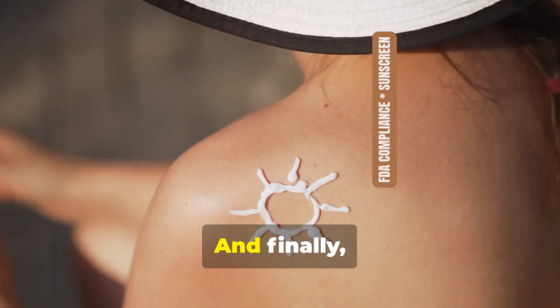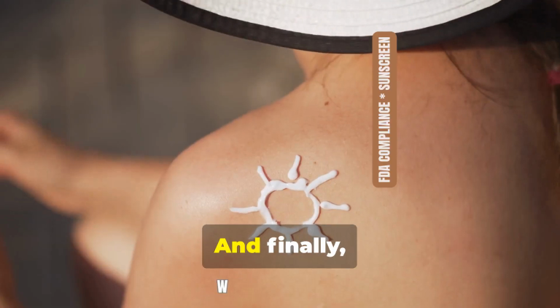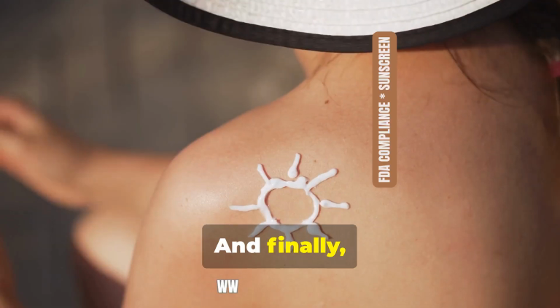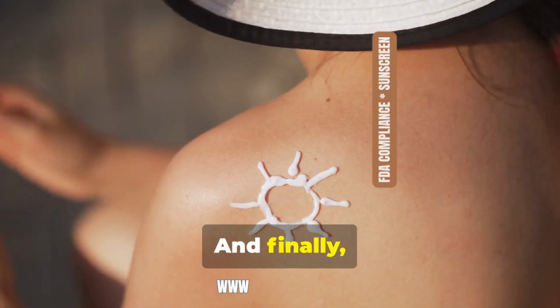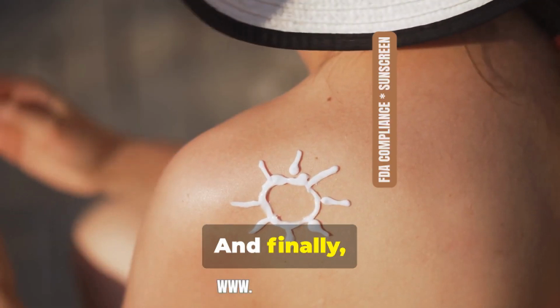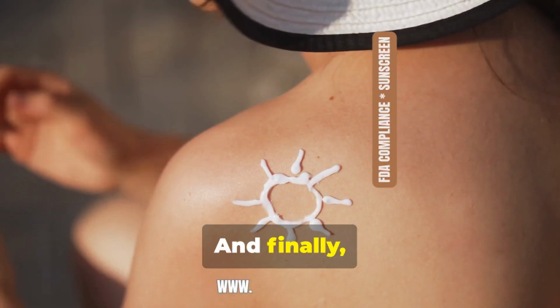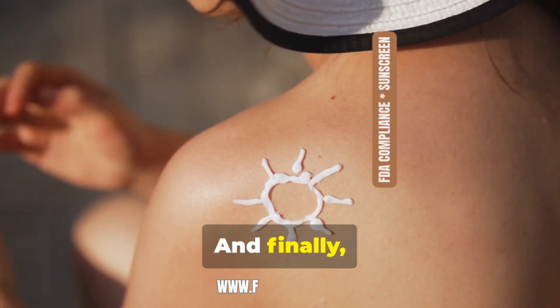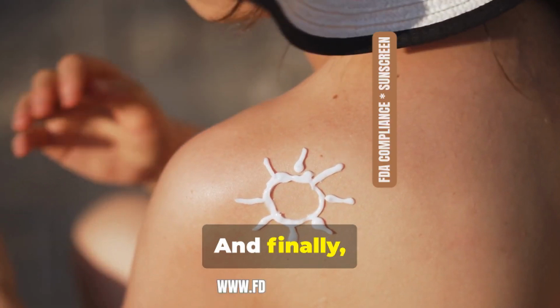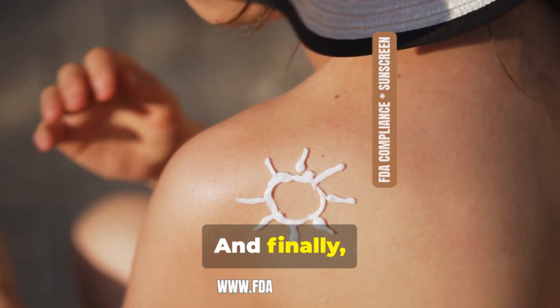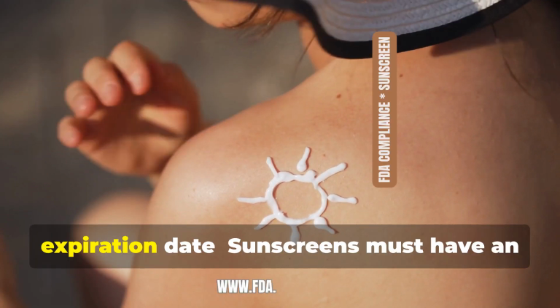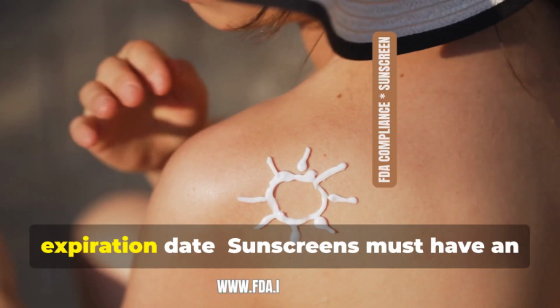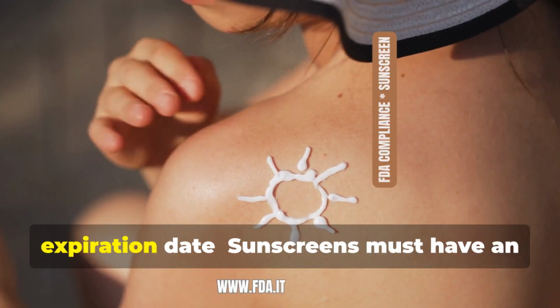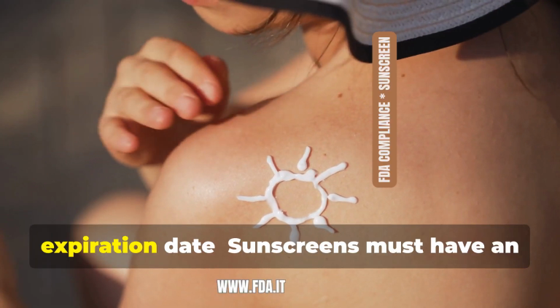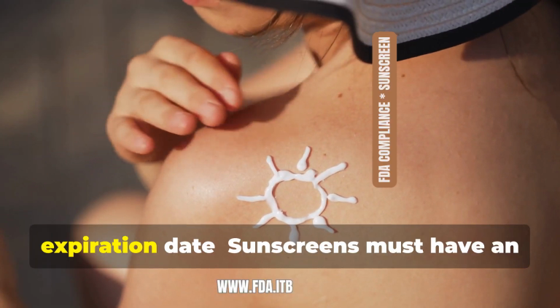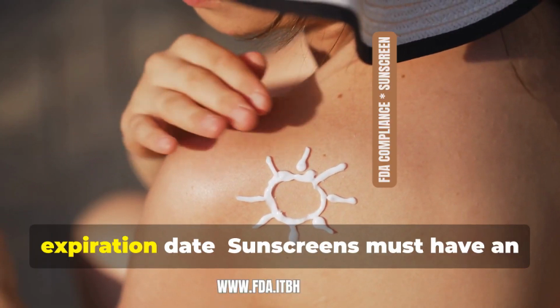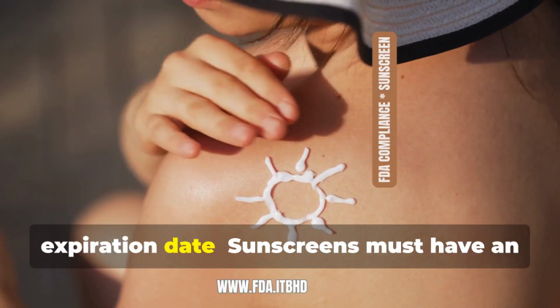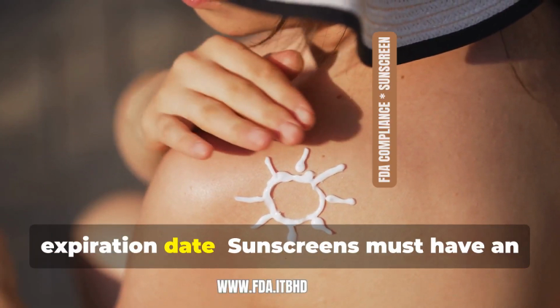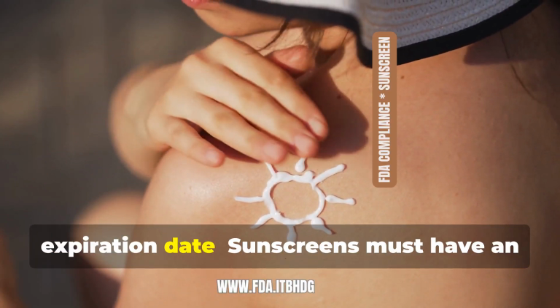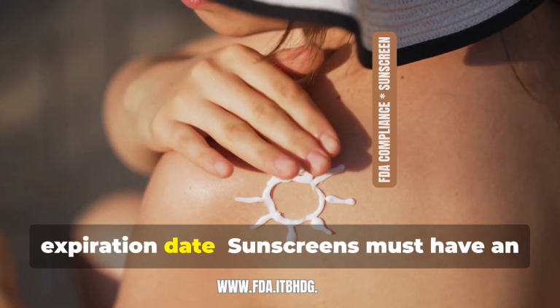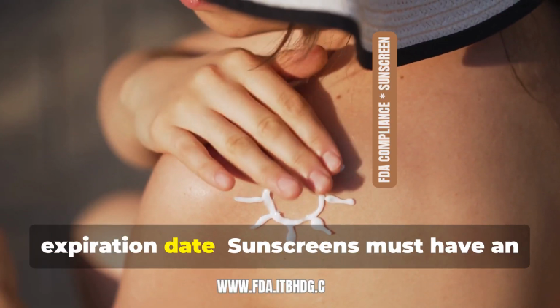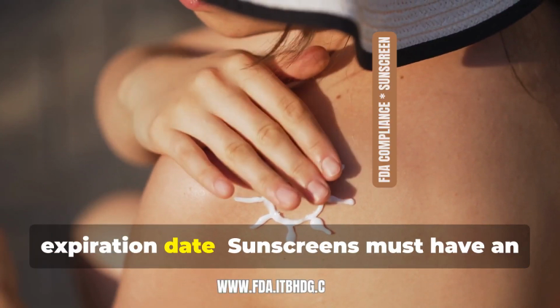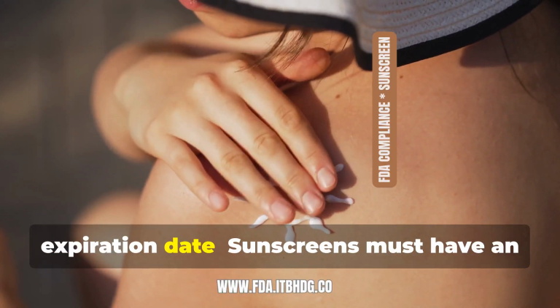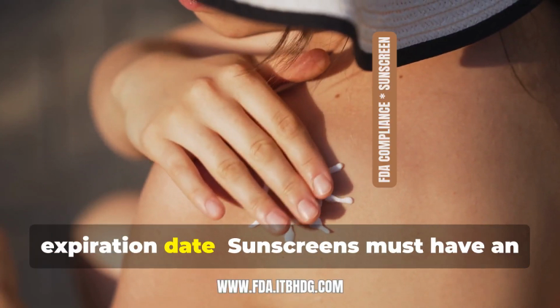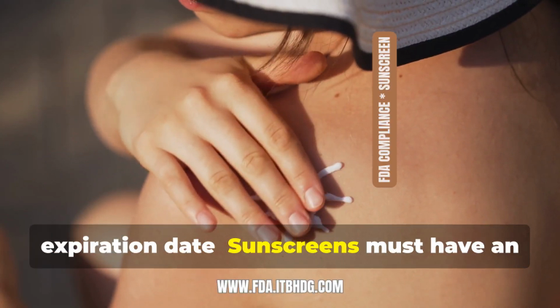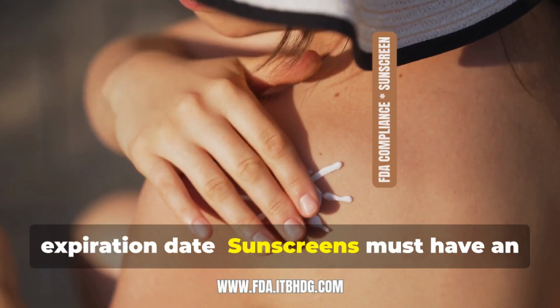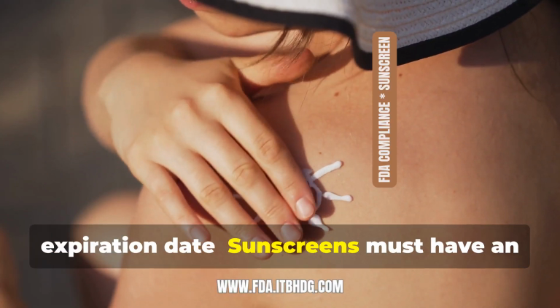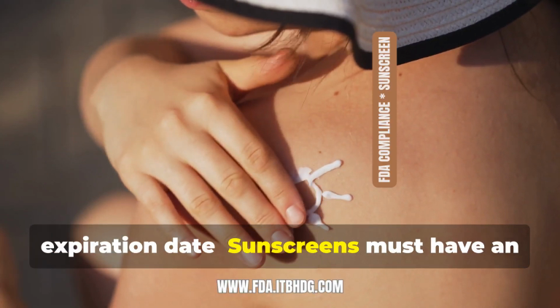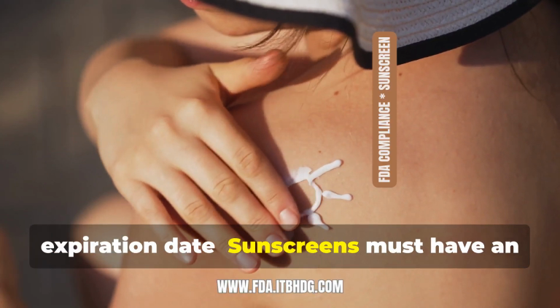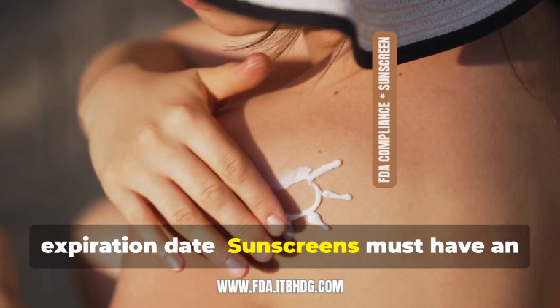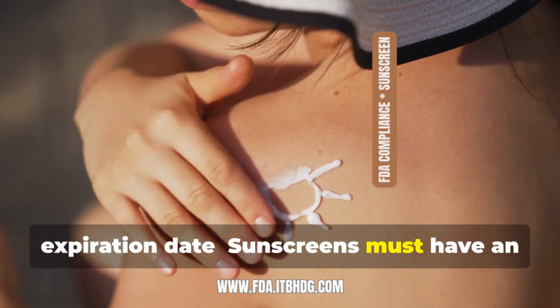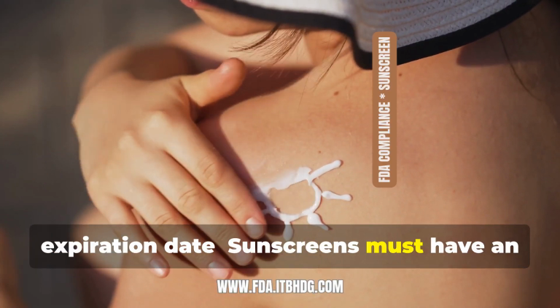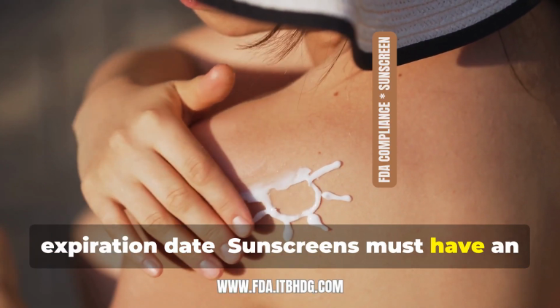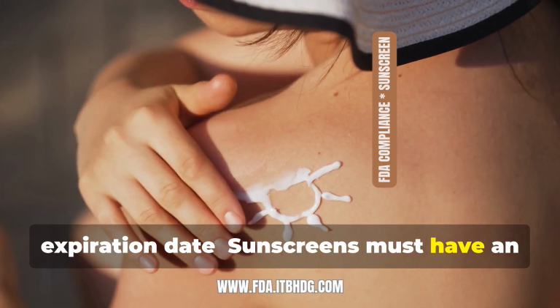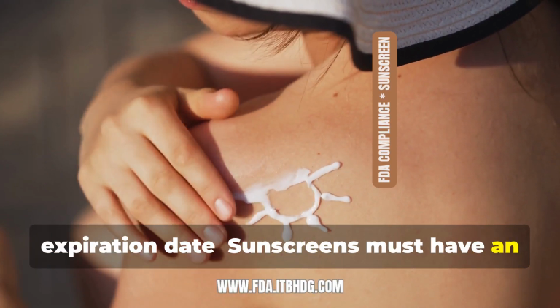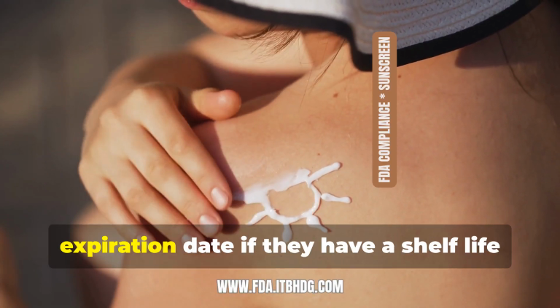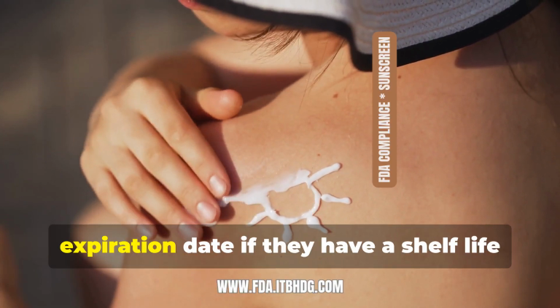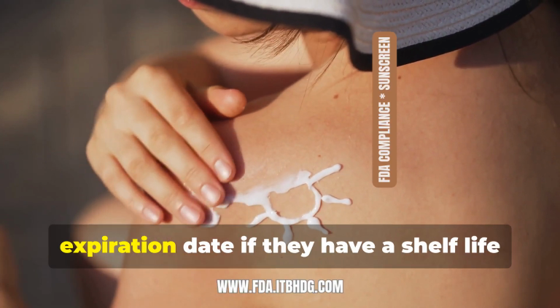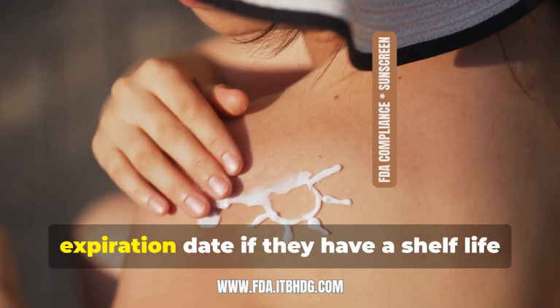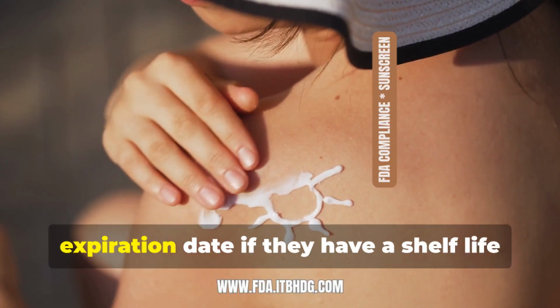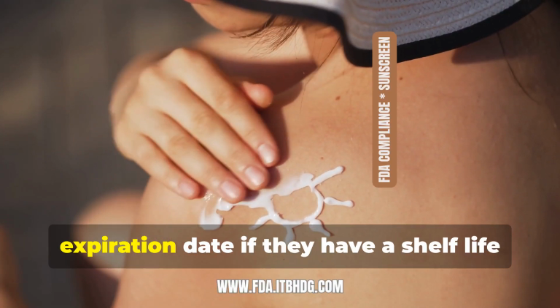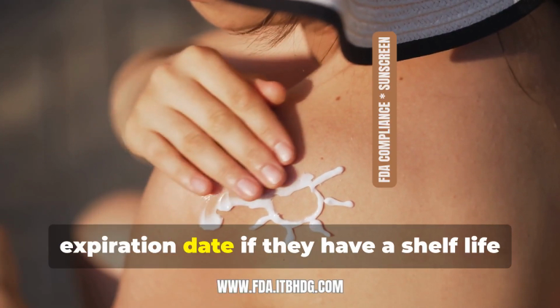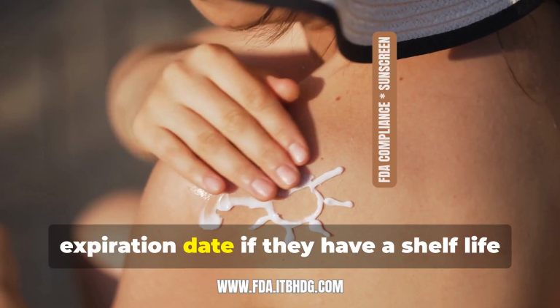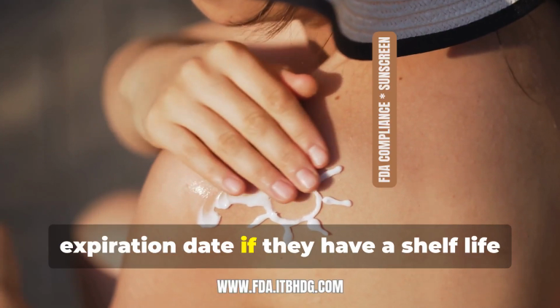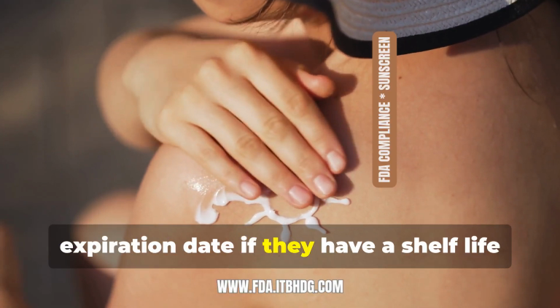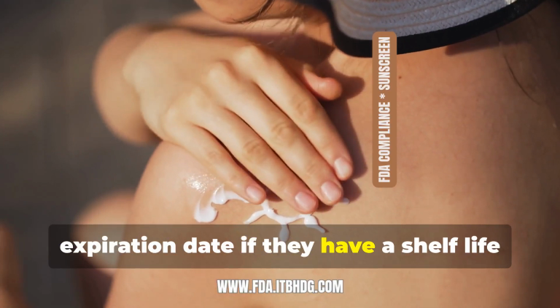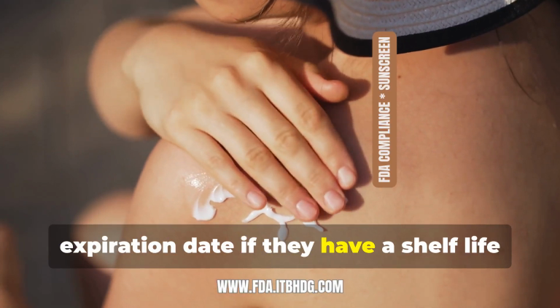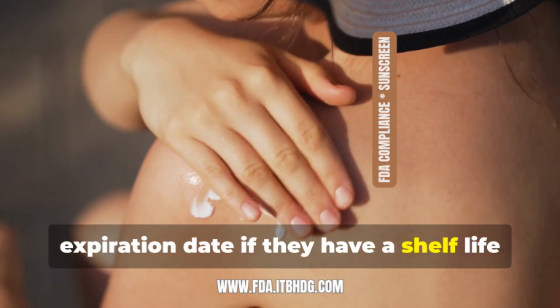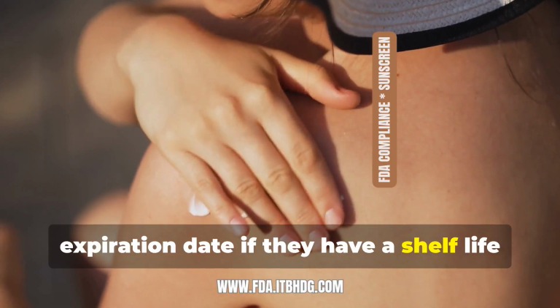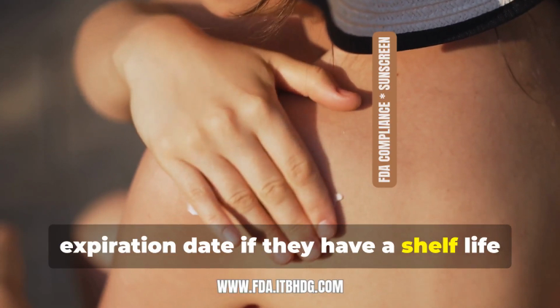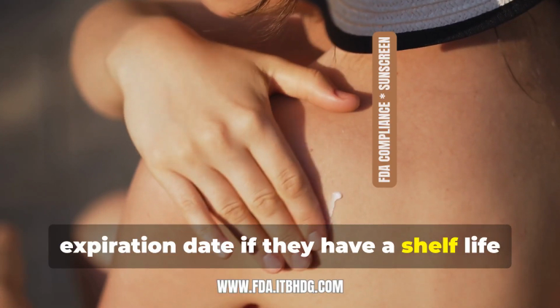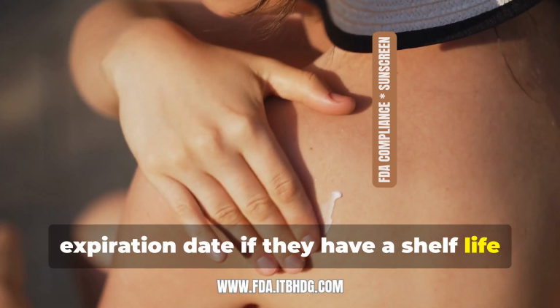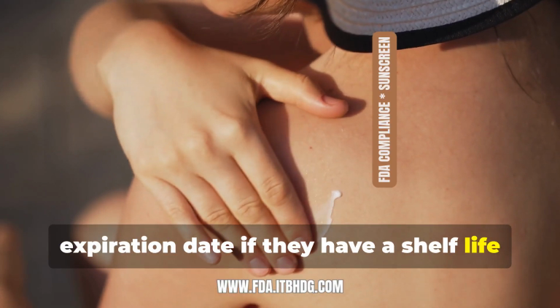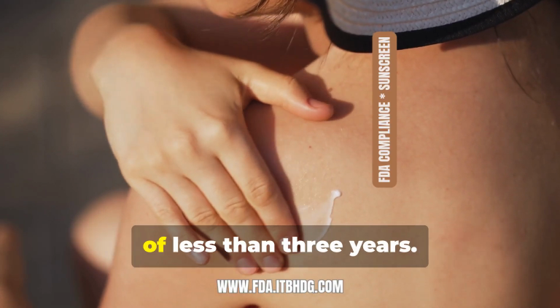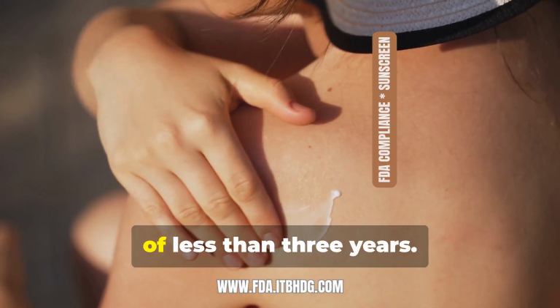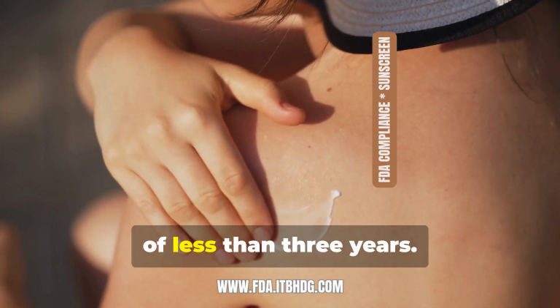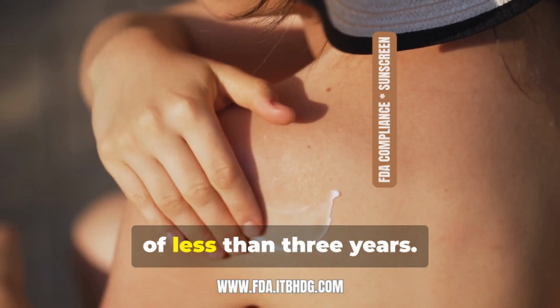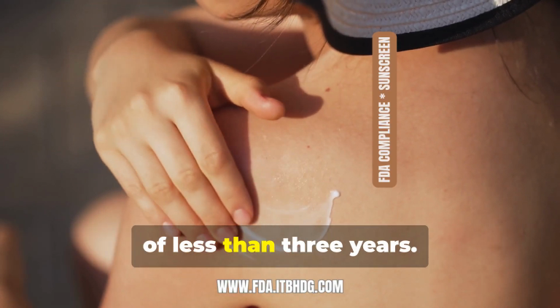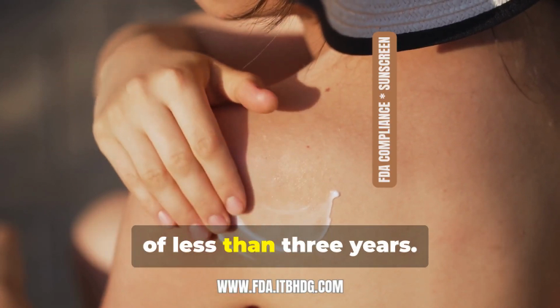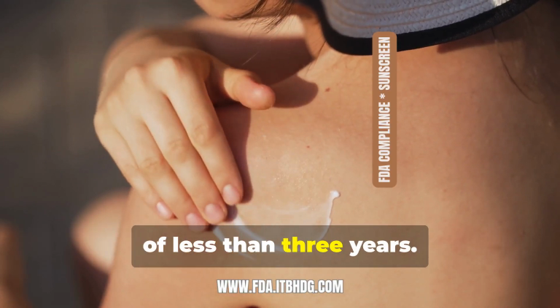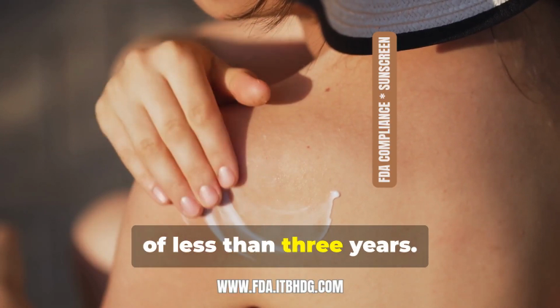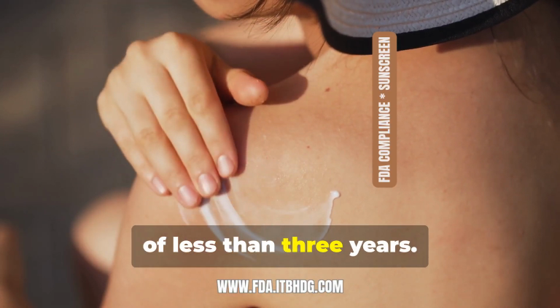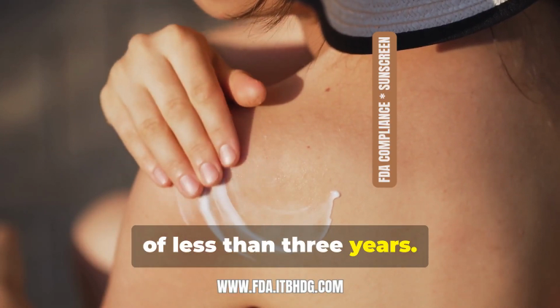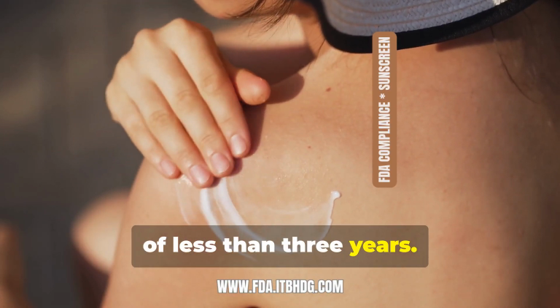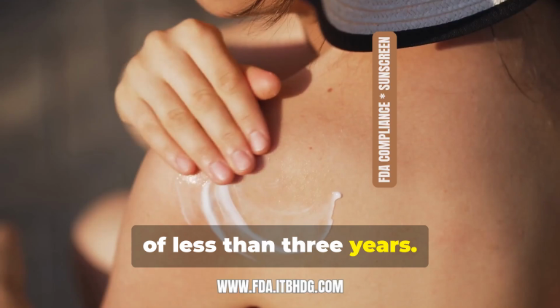And finally, expiration date: sunscreens must have an expiration date if they have a shelf life of less than three years.